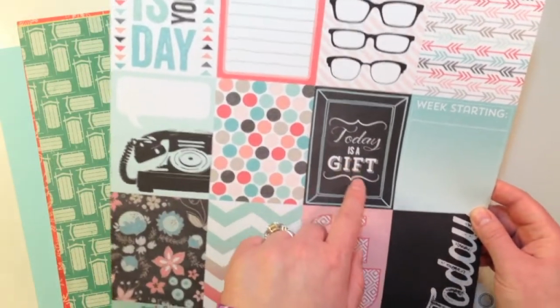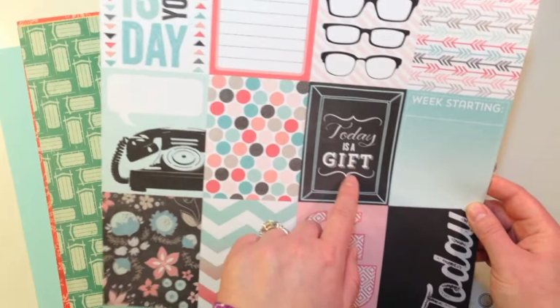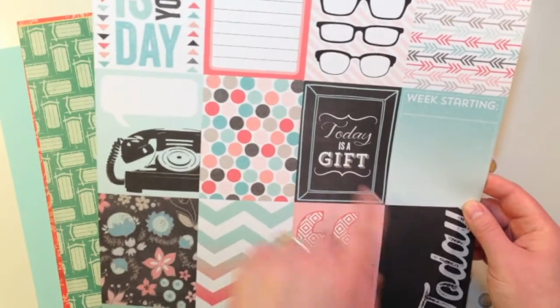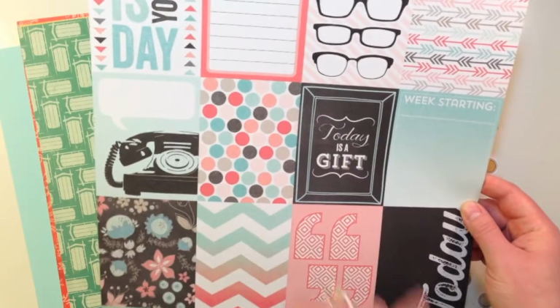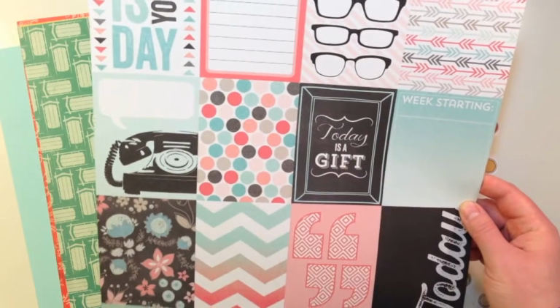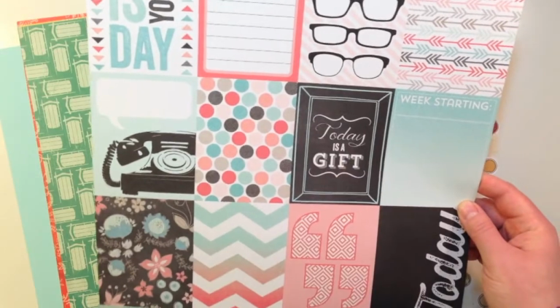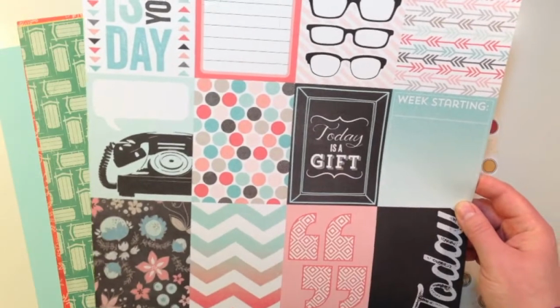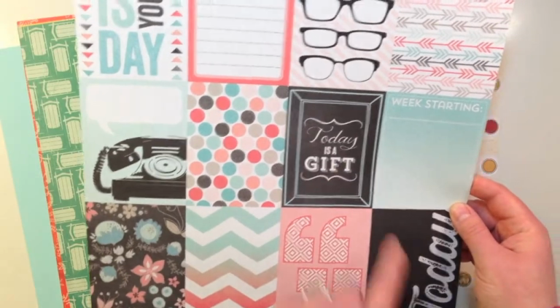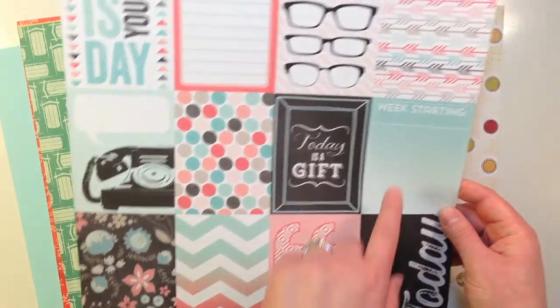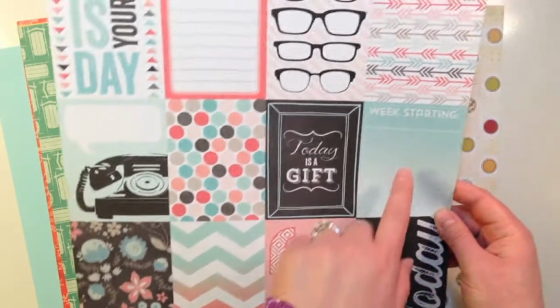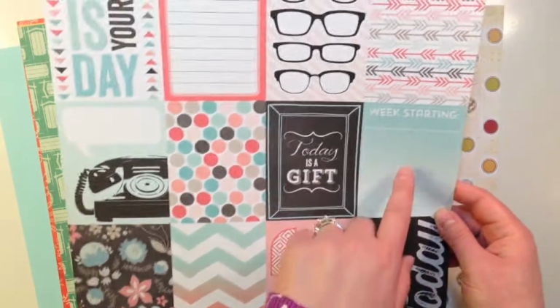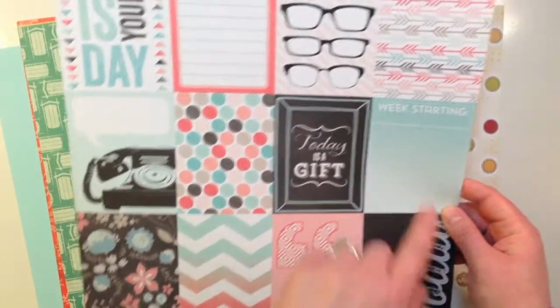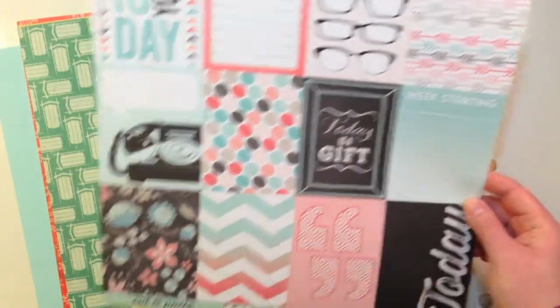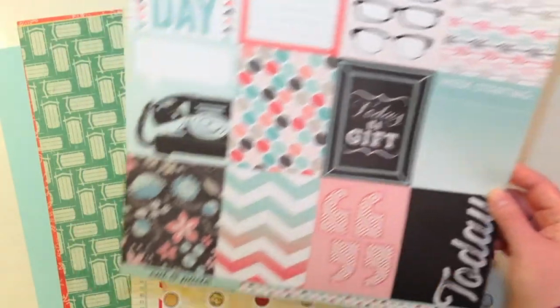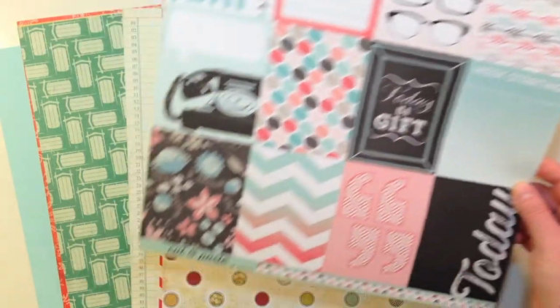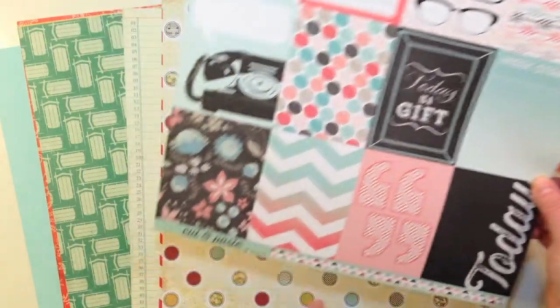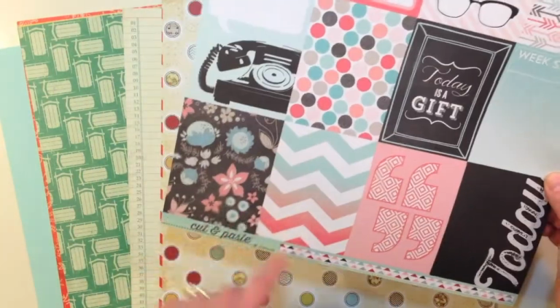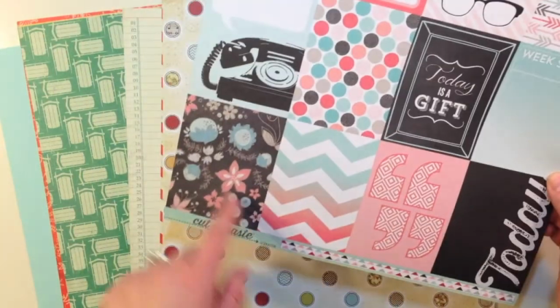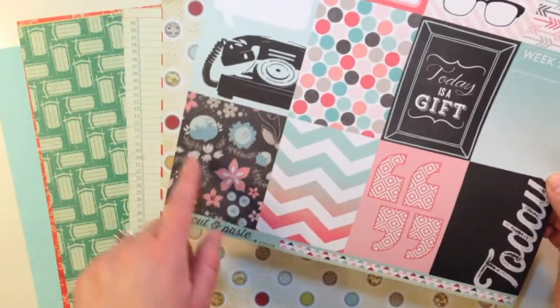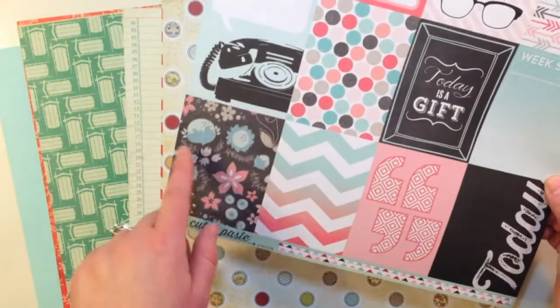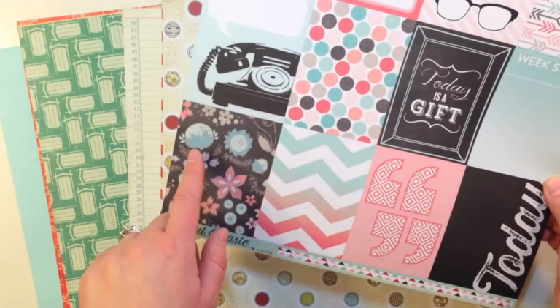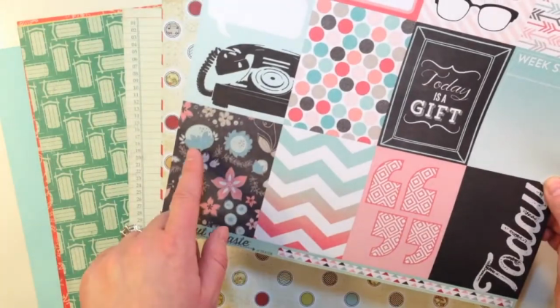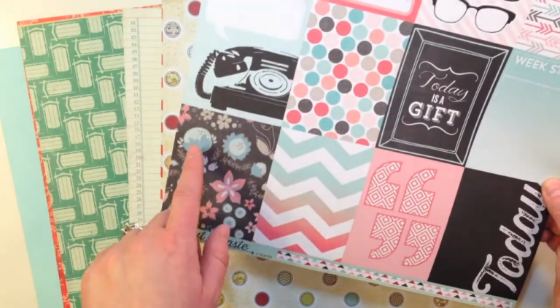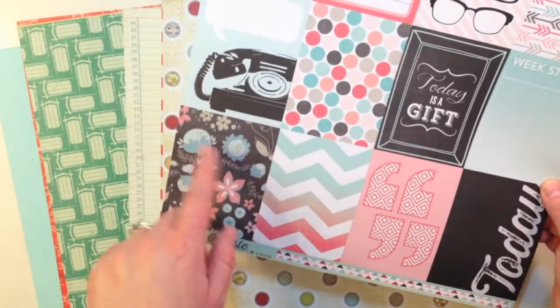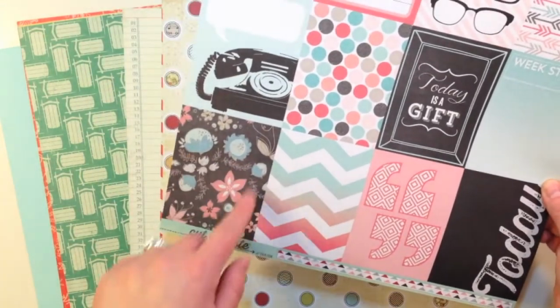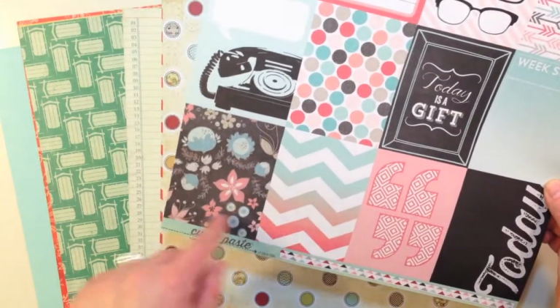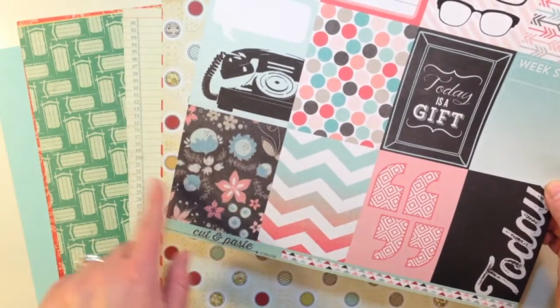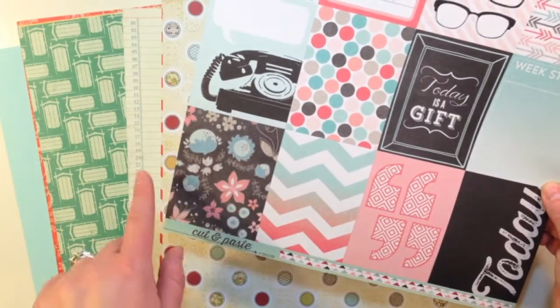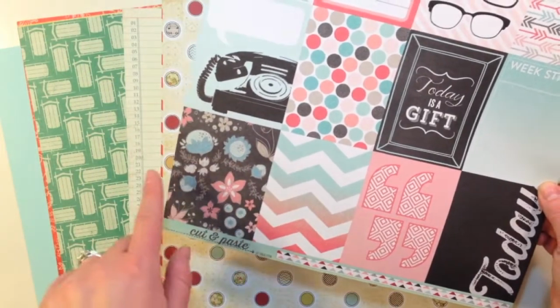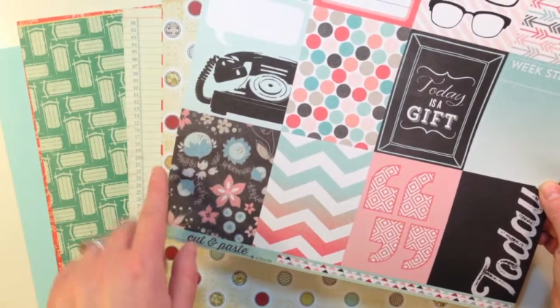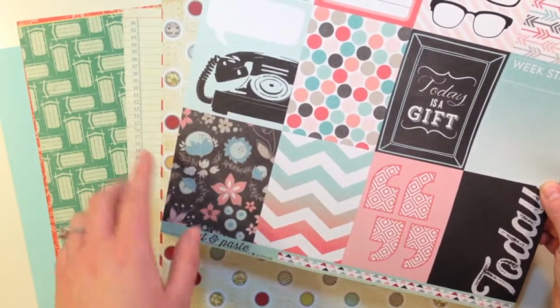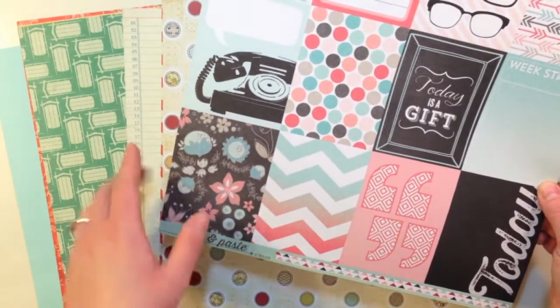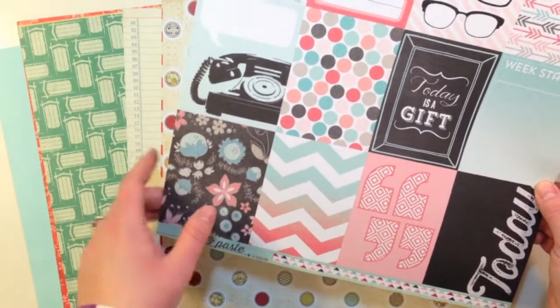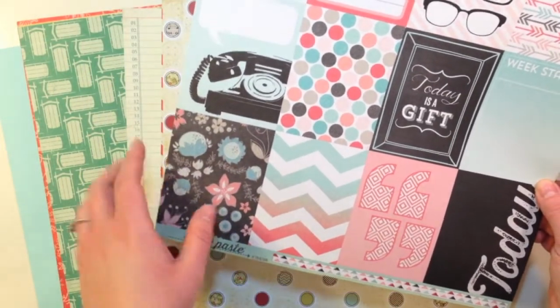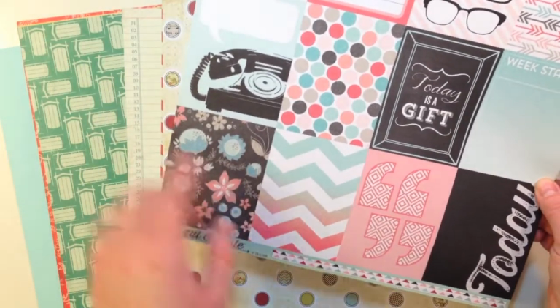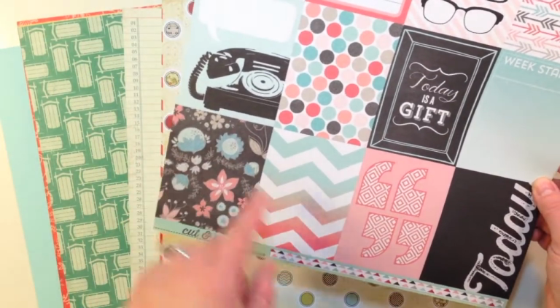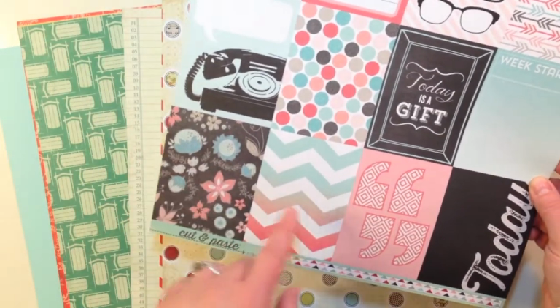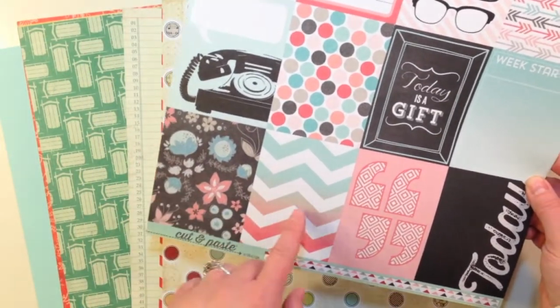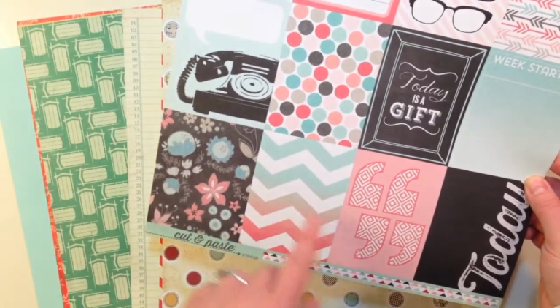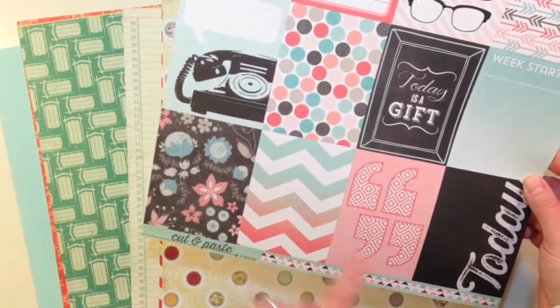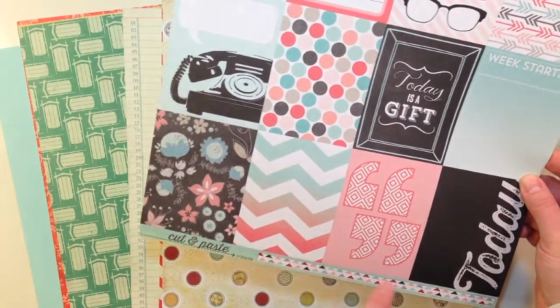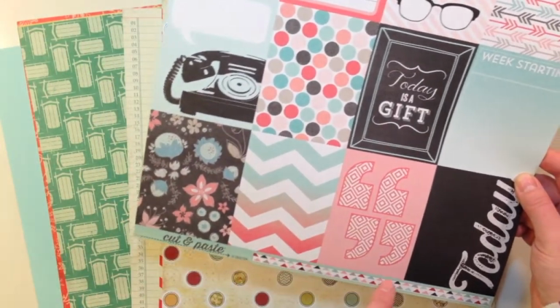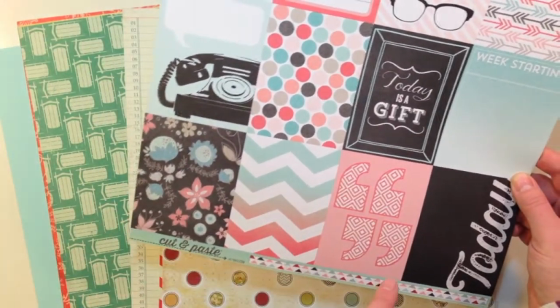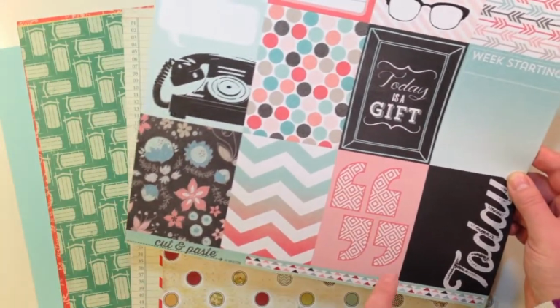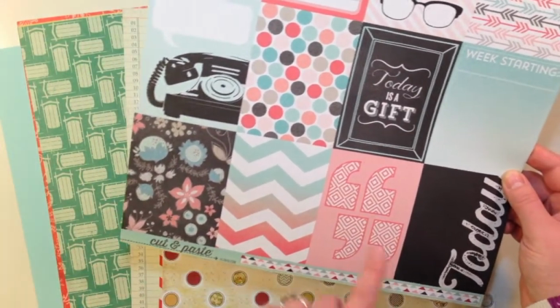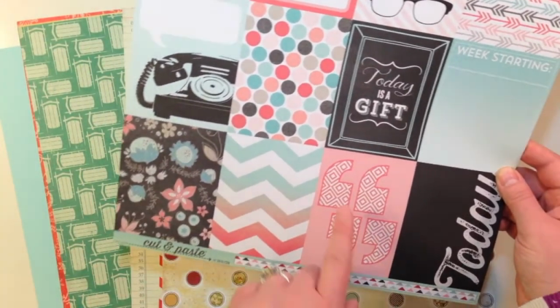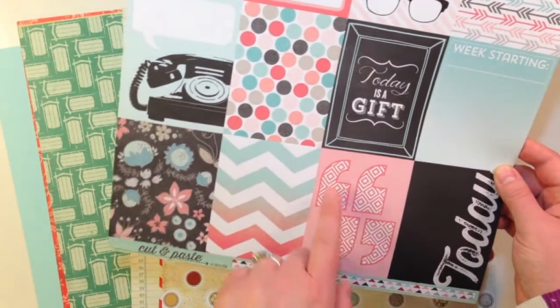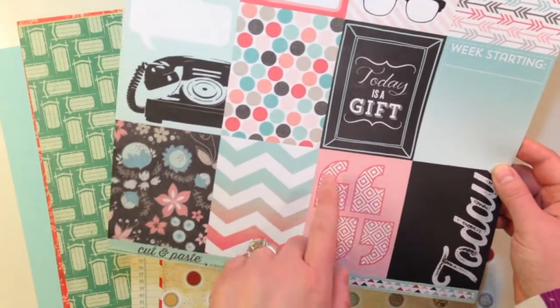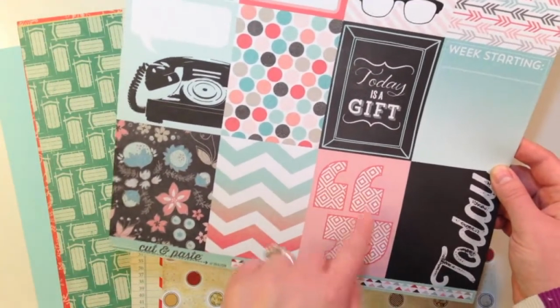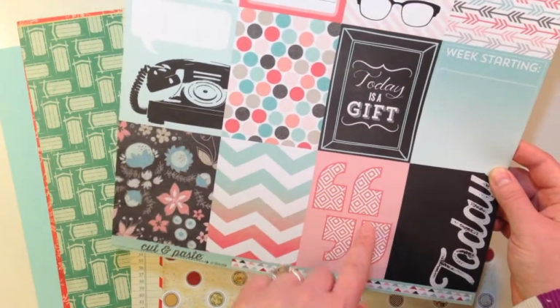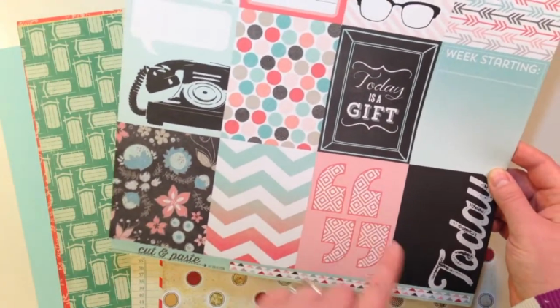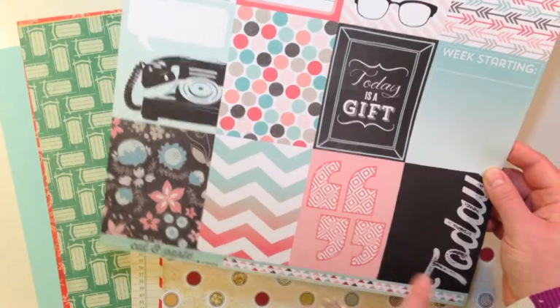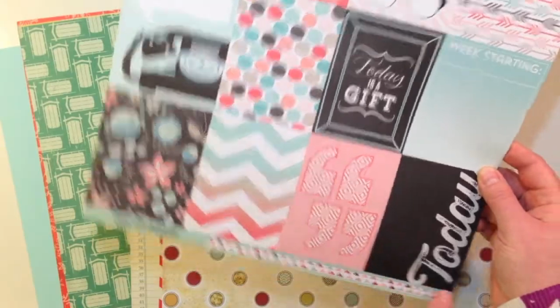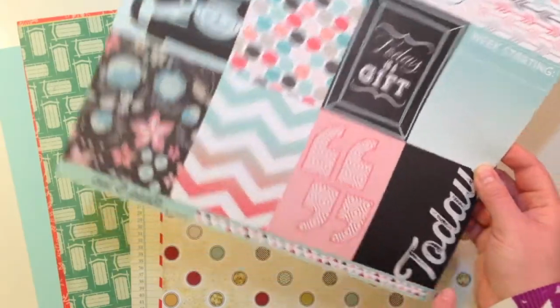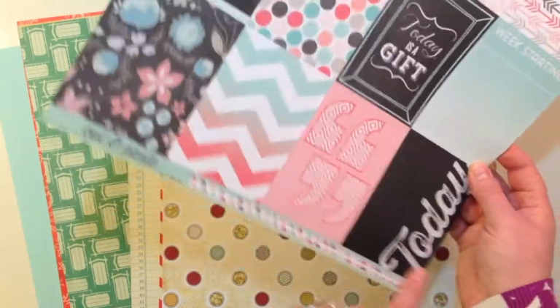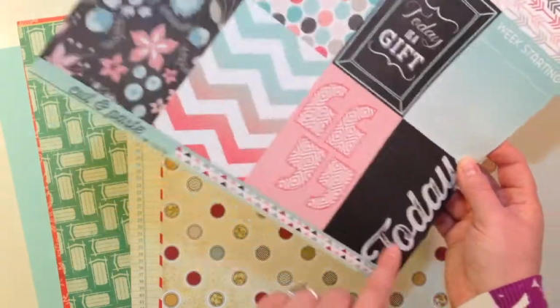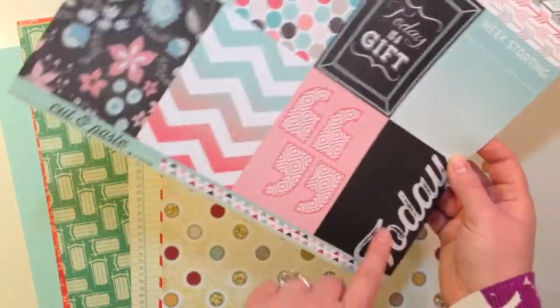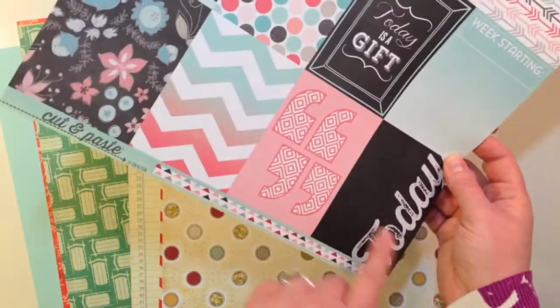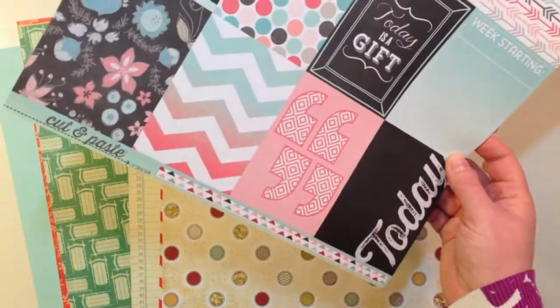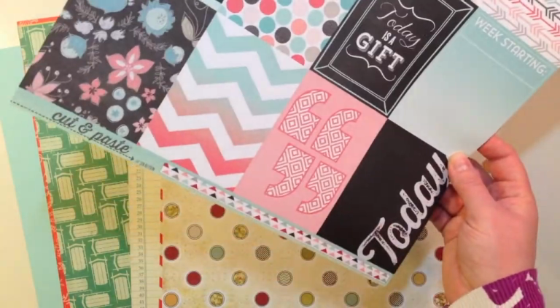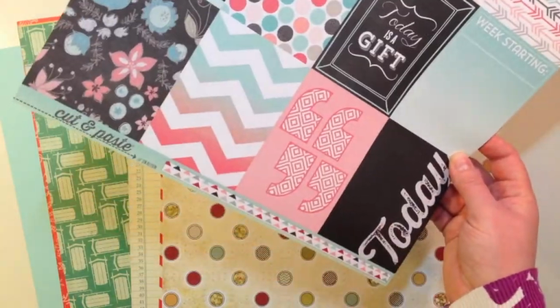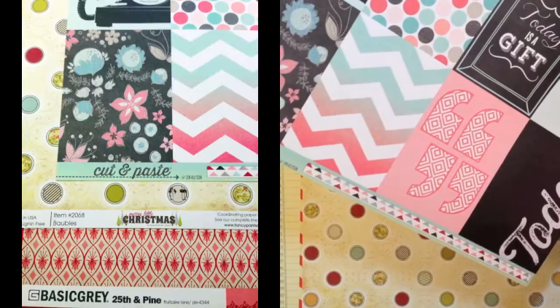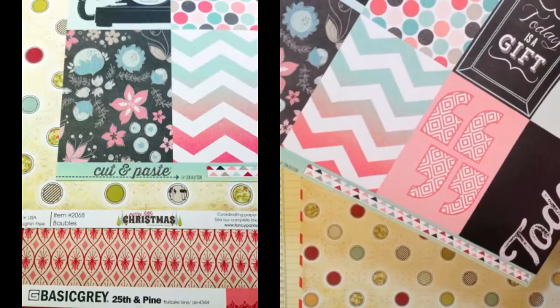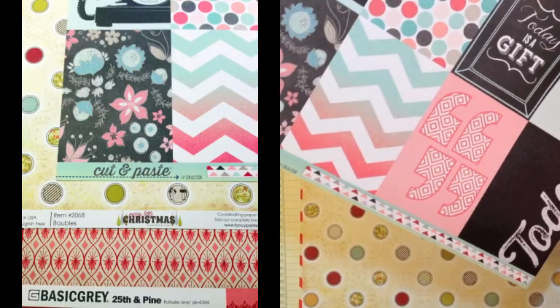Also on the sheet: 'Today is a gift,' a floral, a chevron, quotes, and one that says 'today.'